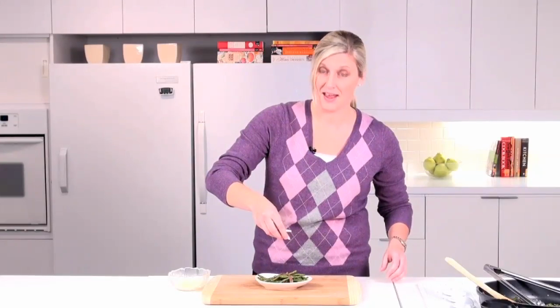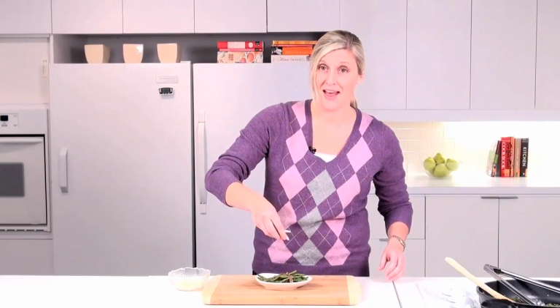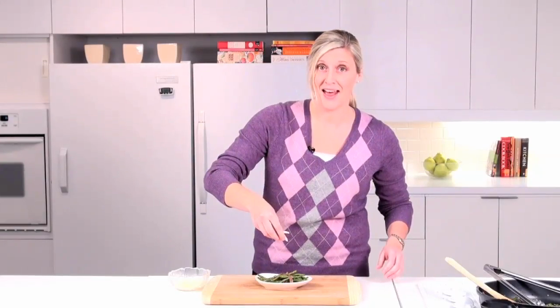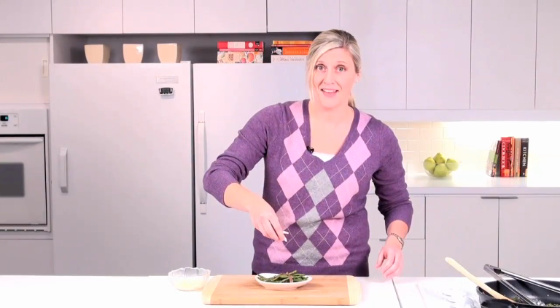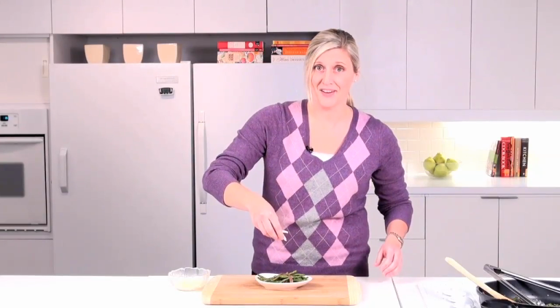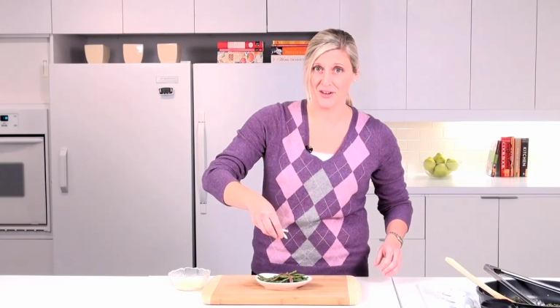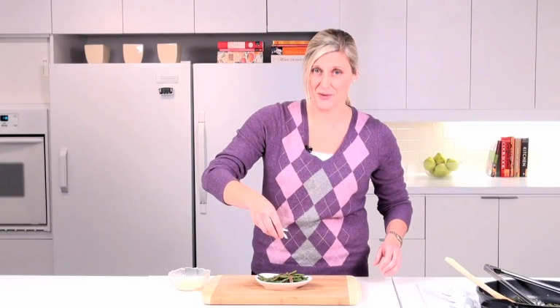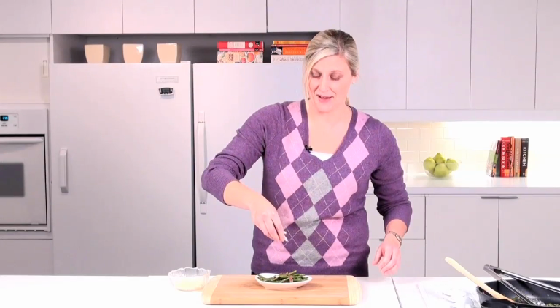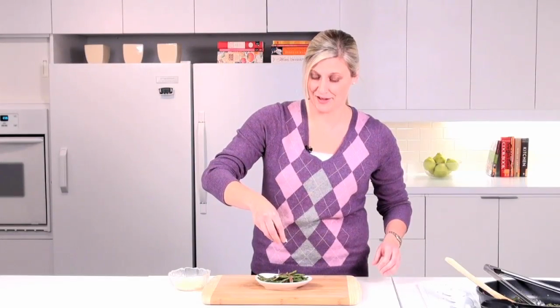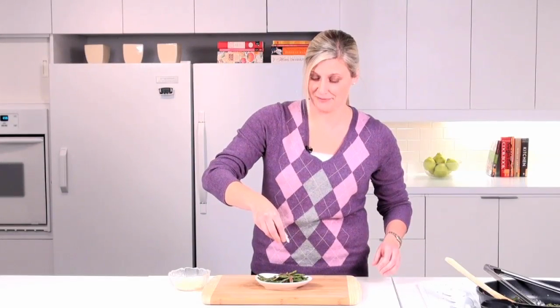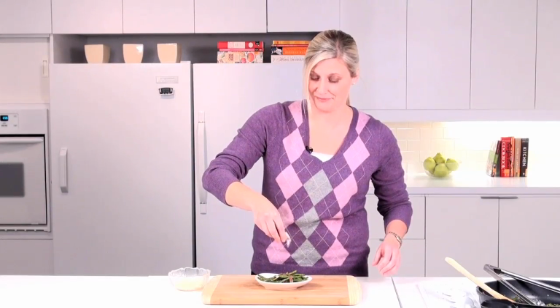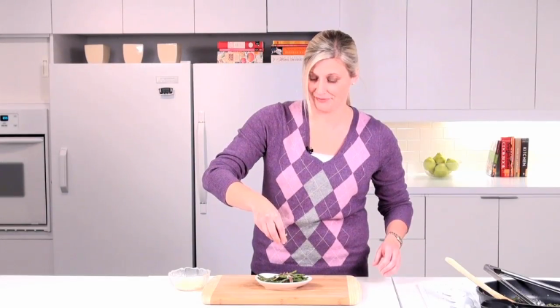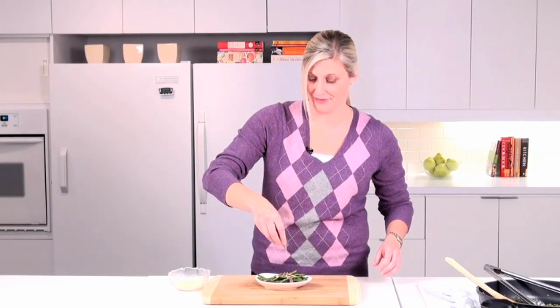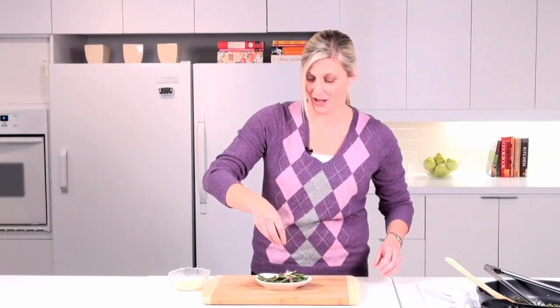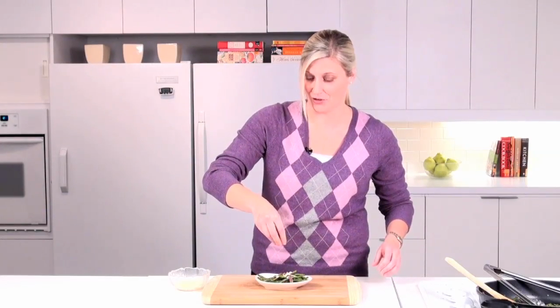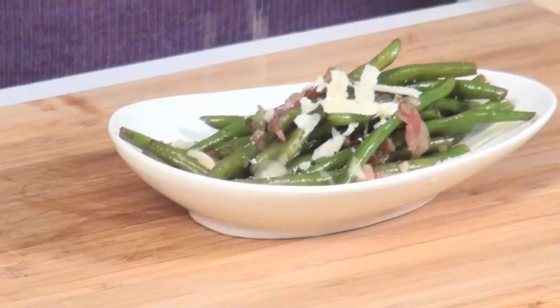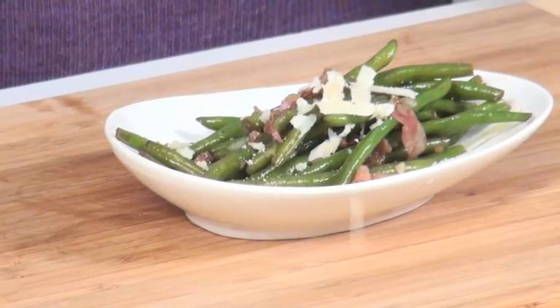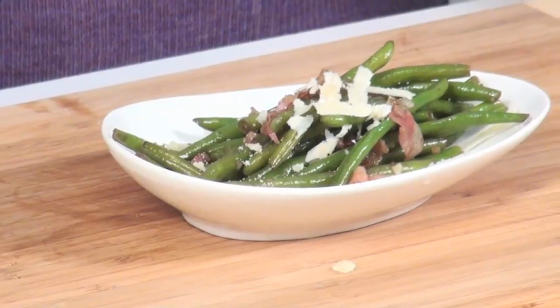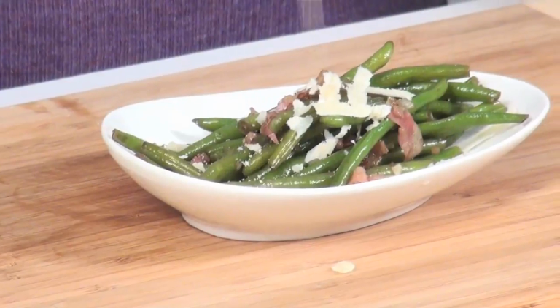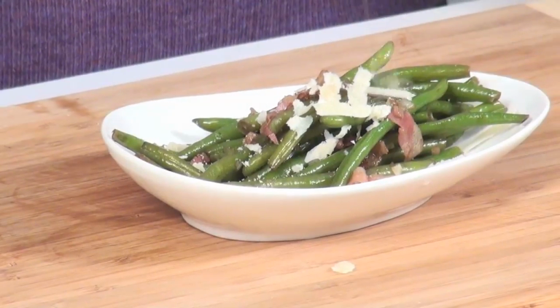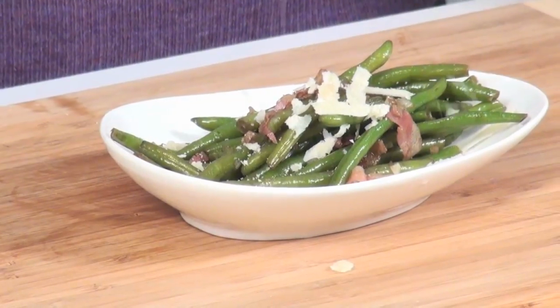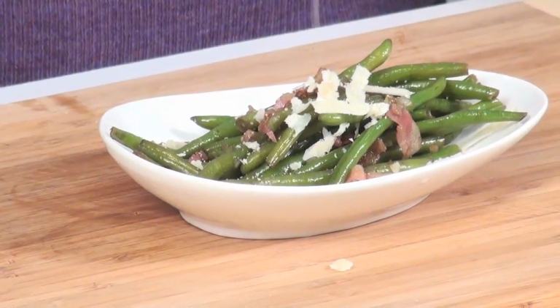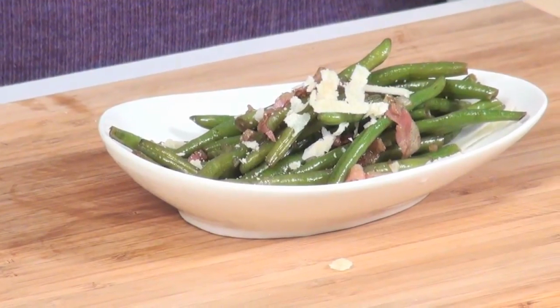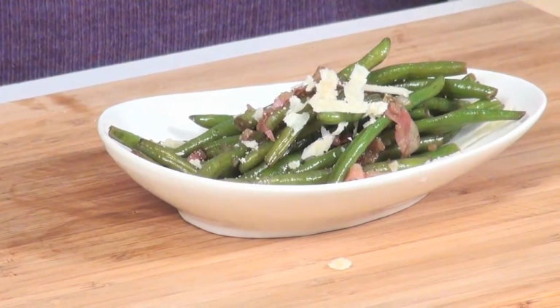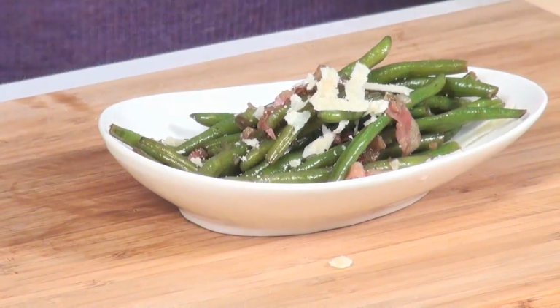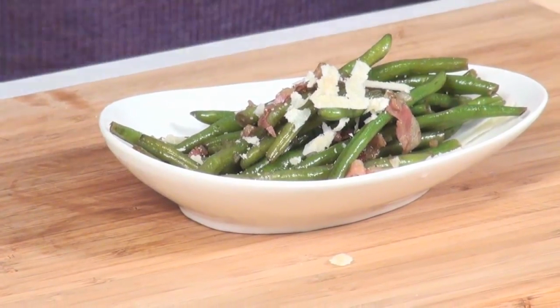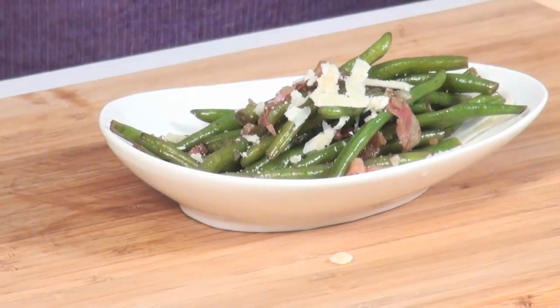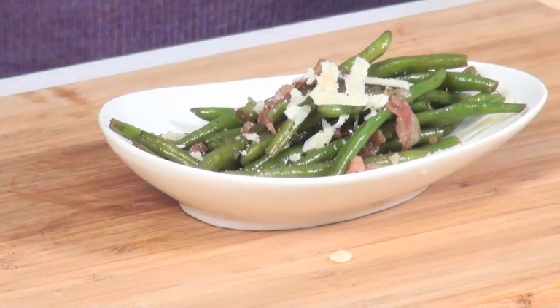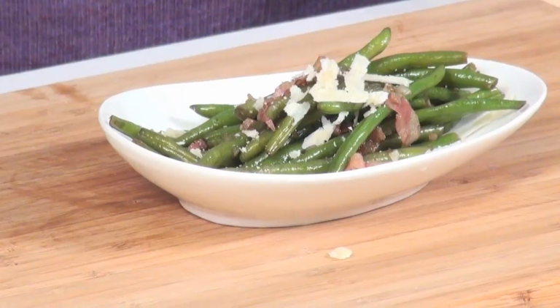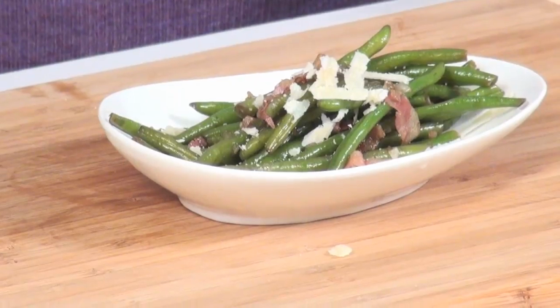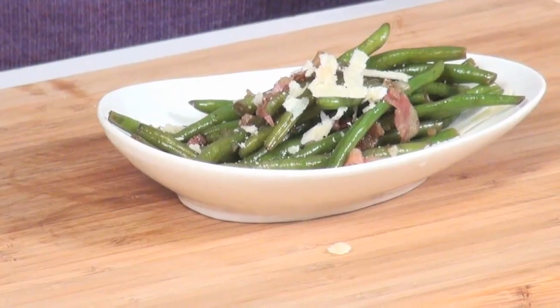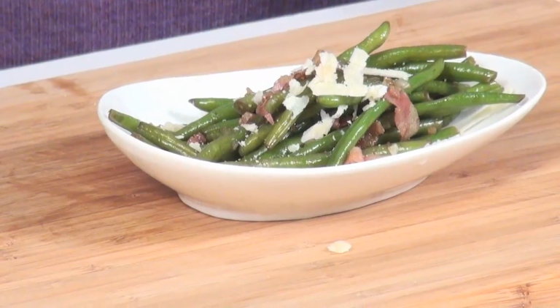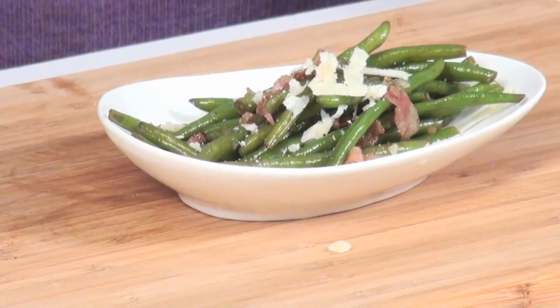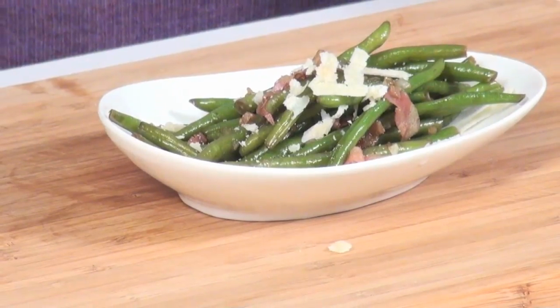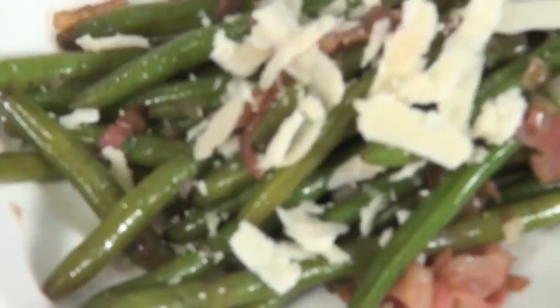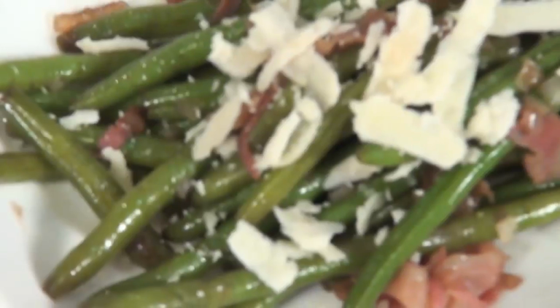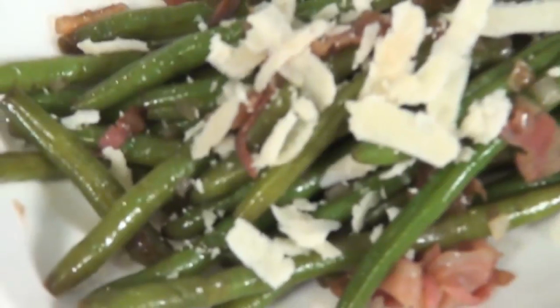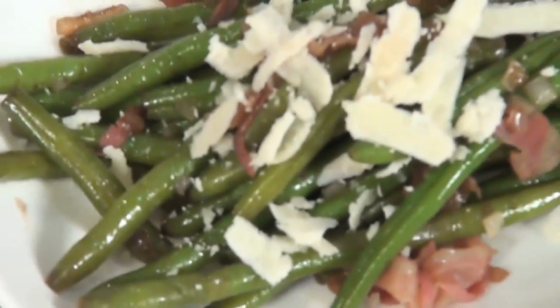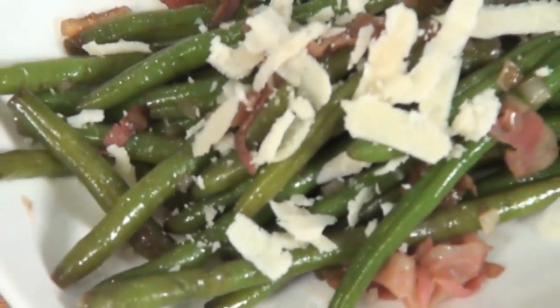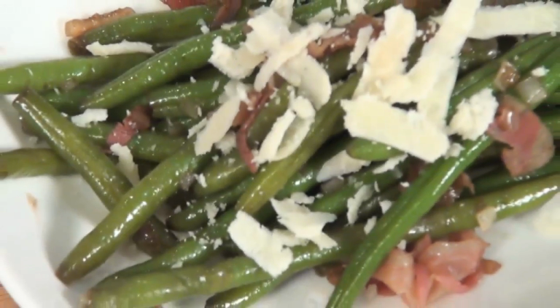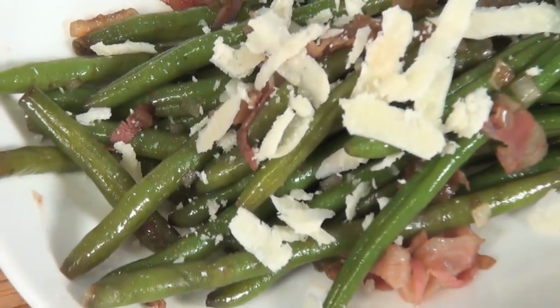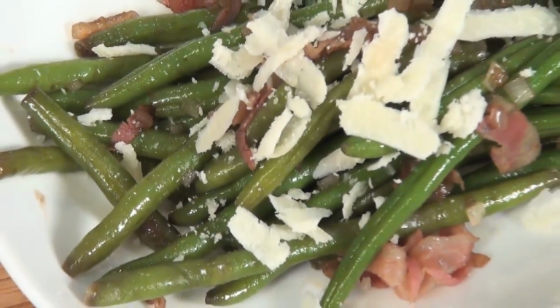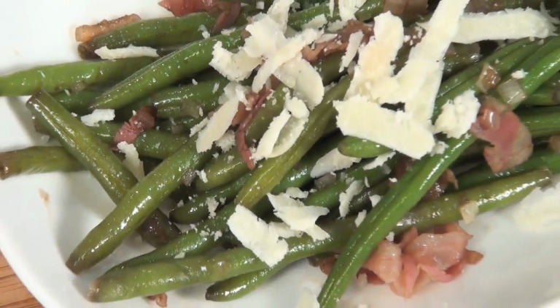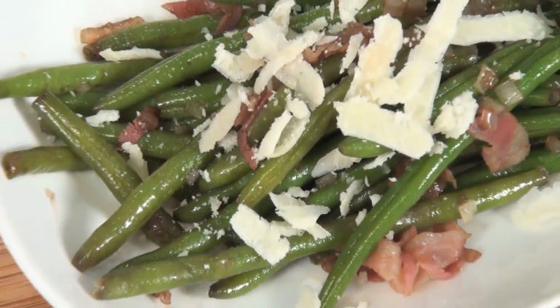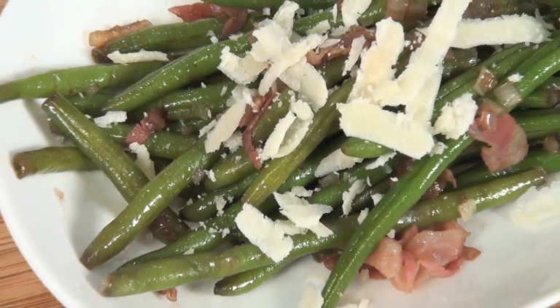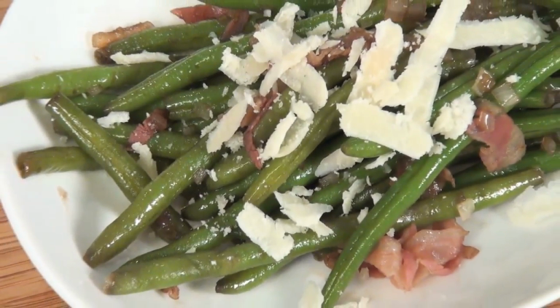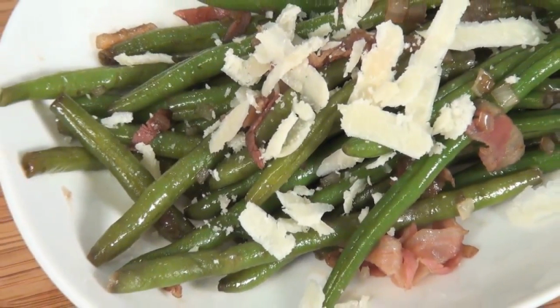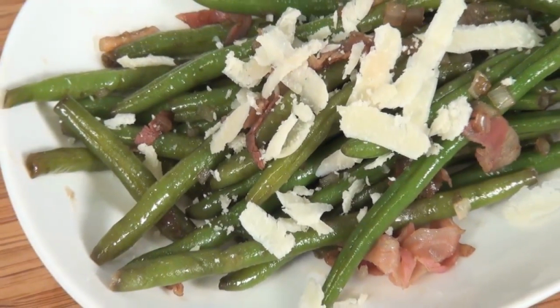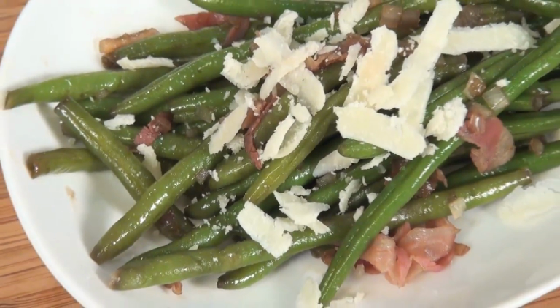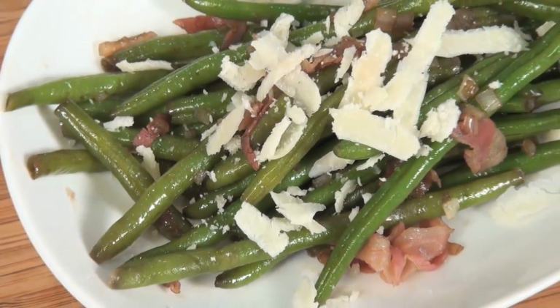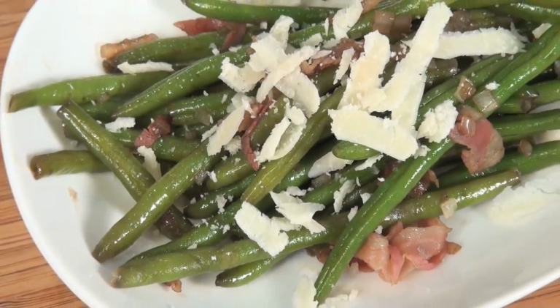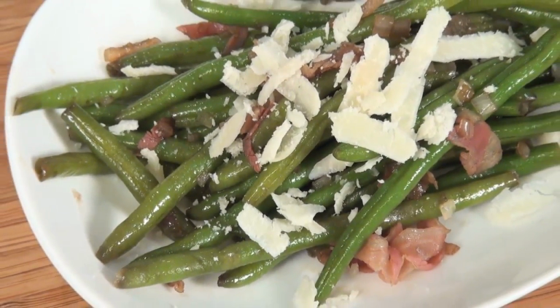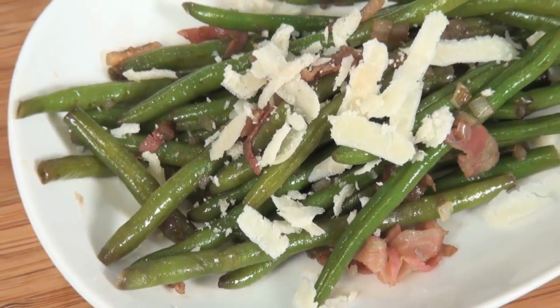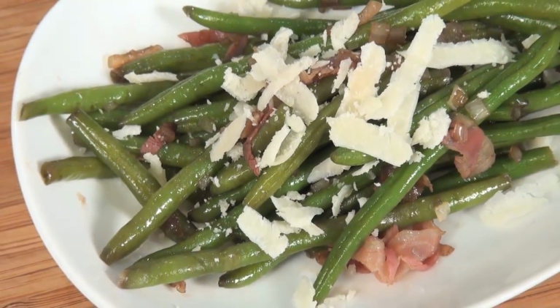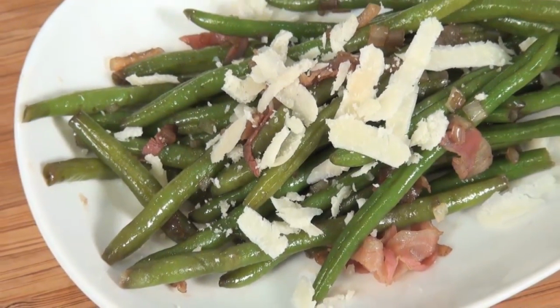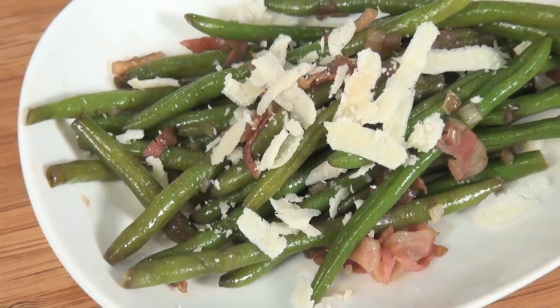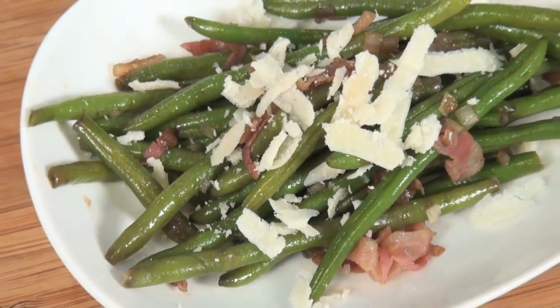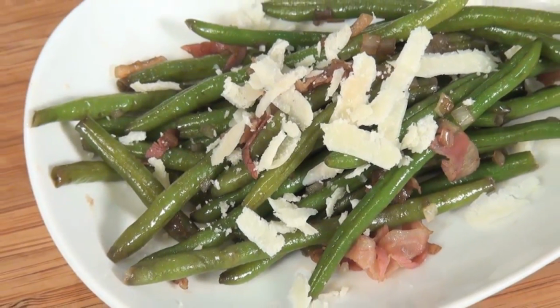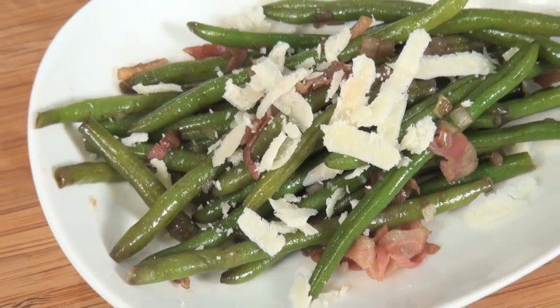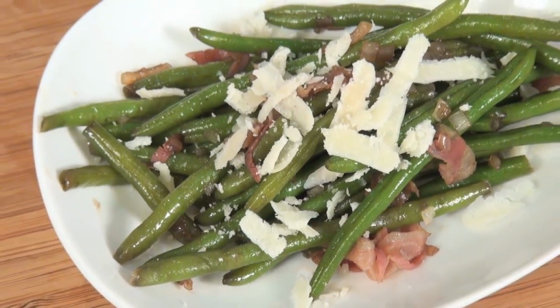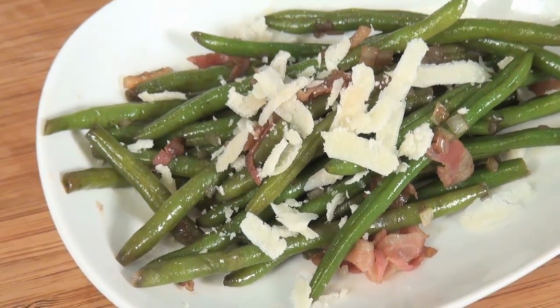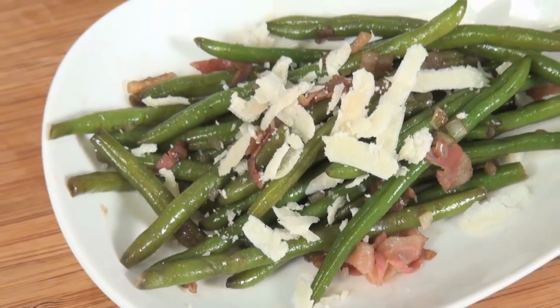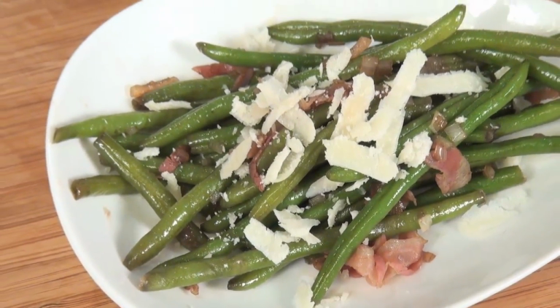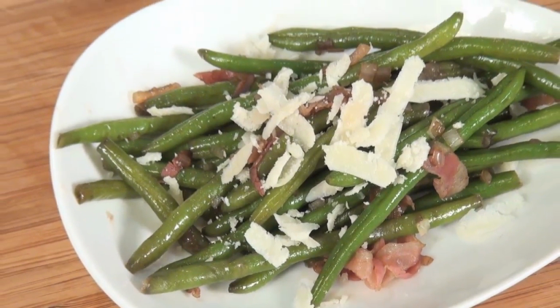And there you have it — a great side dish for almost any meal. Top with some grated Parmesan and you're all set.